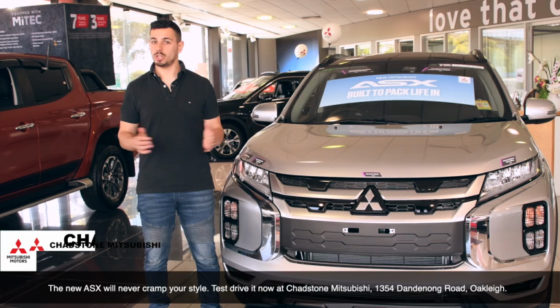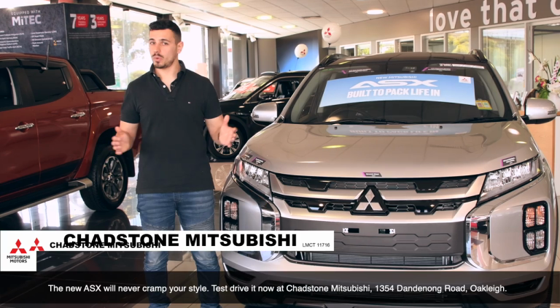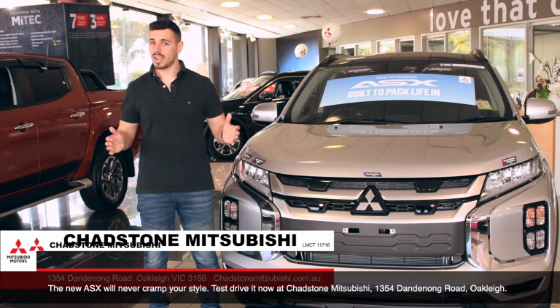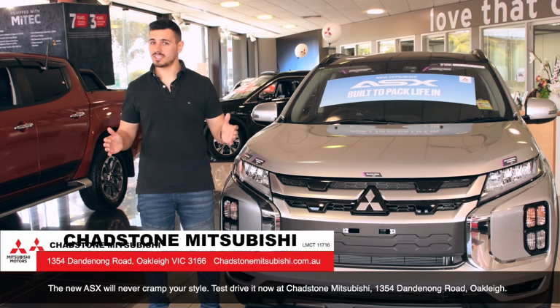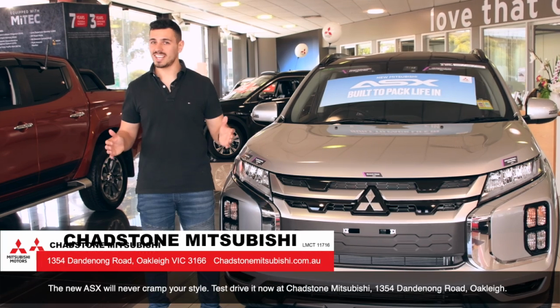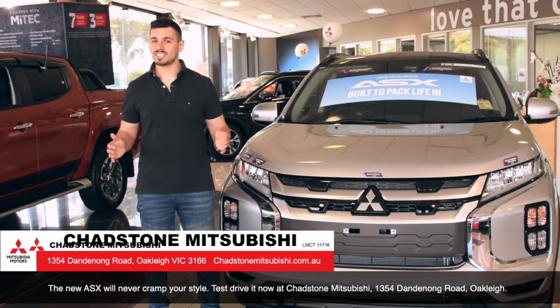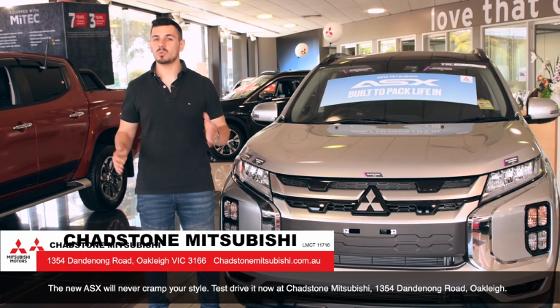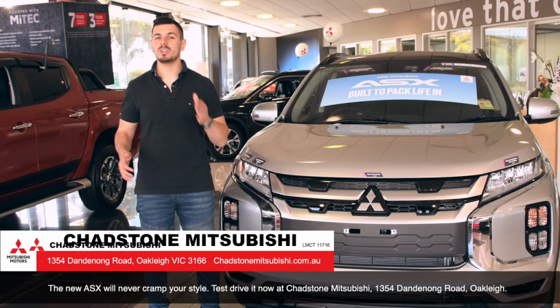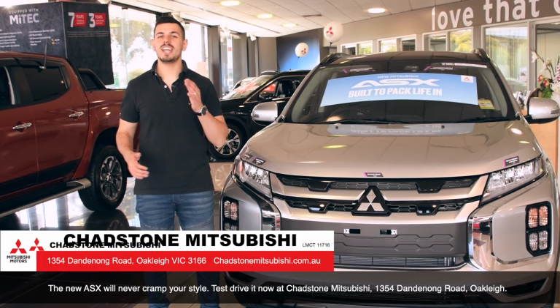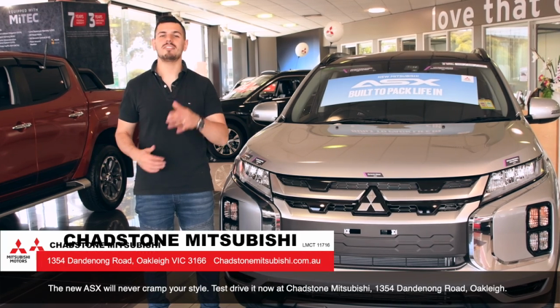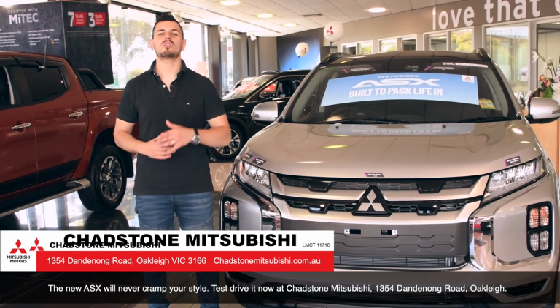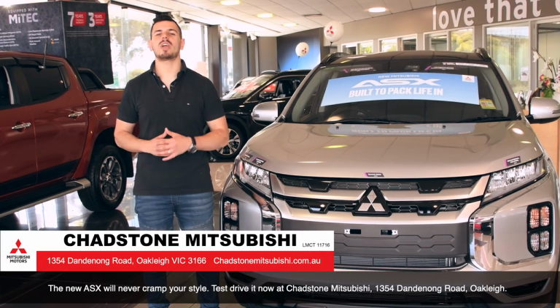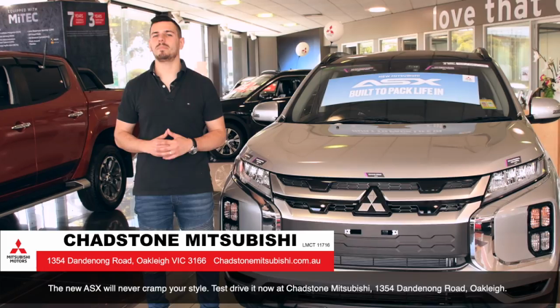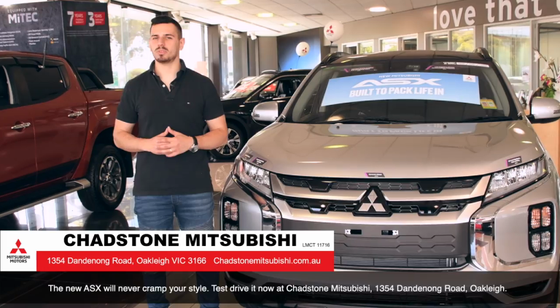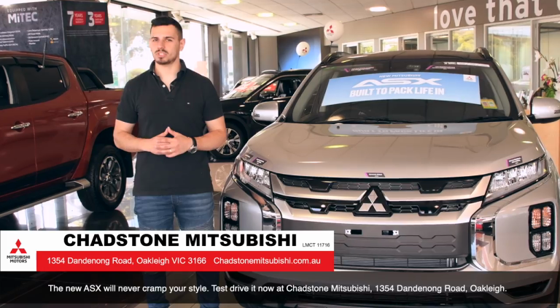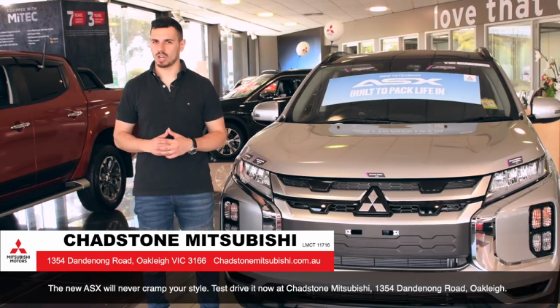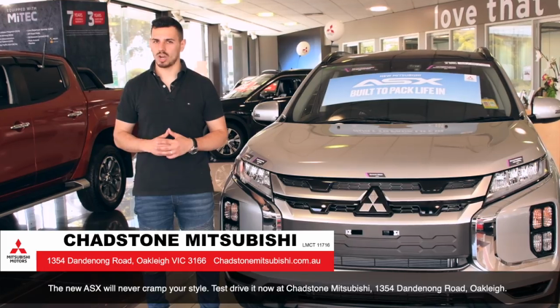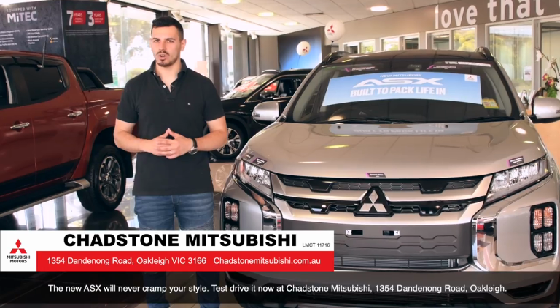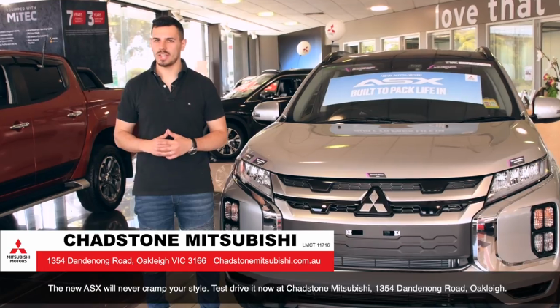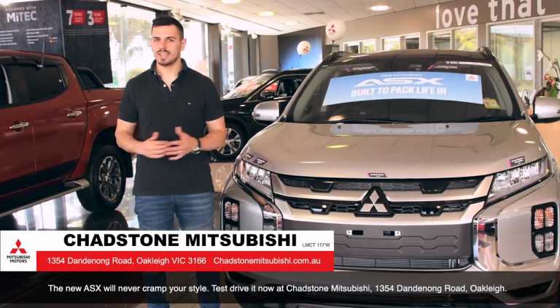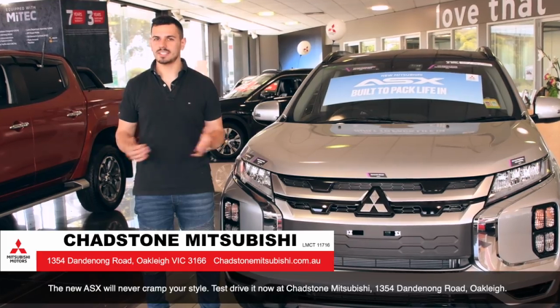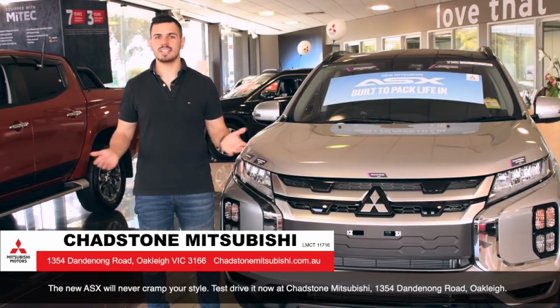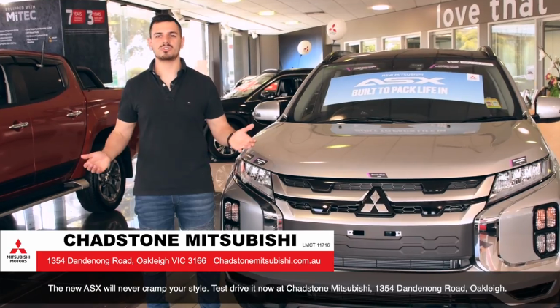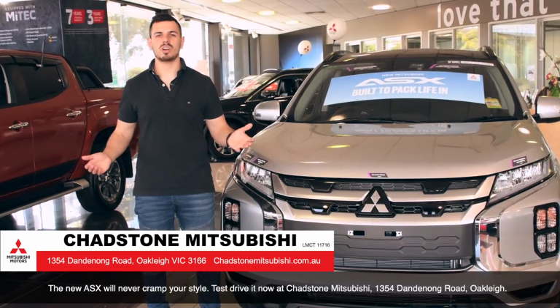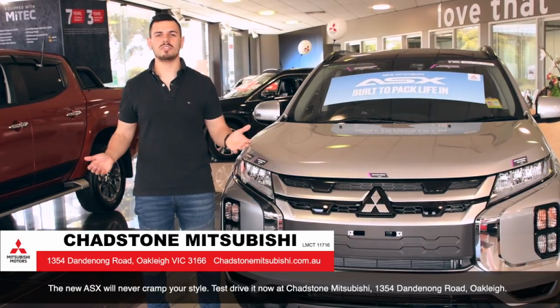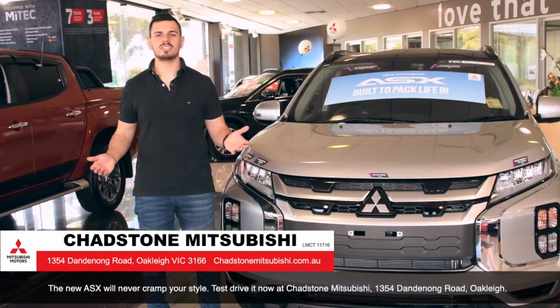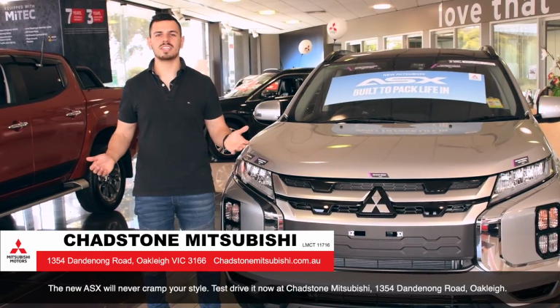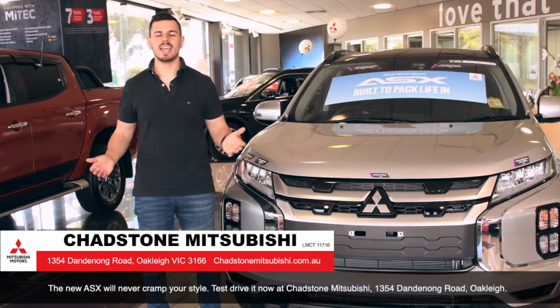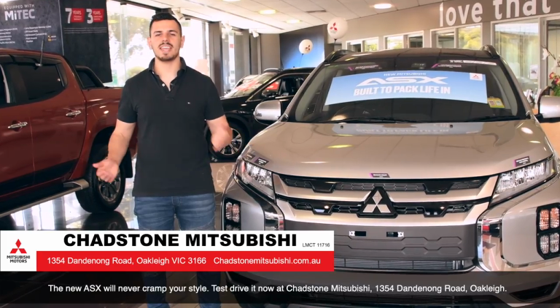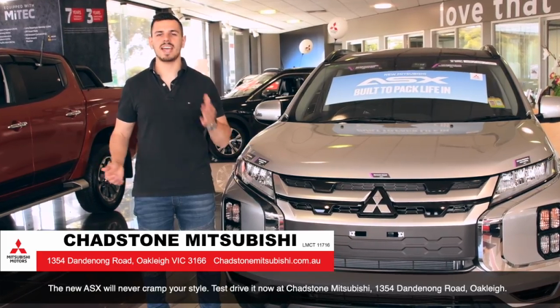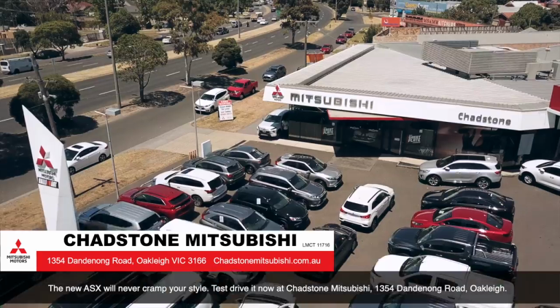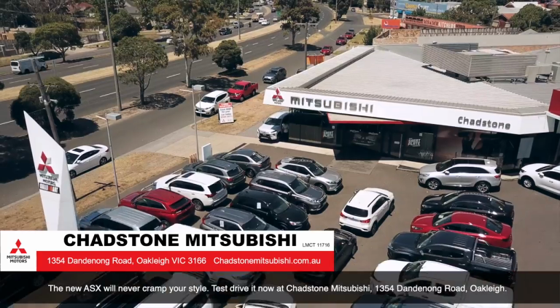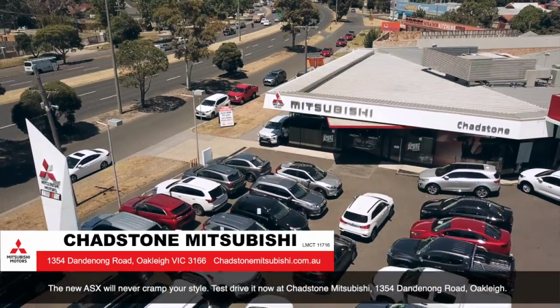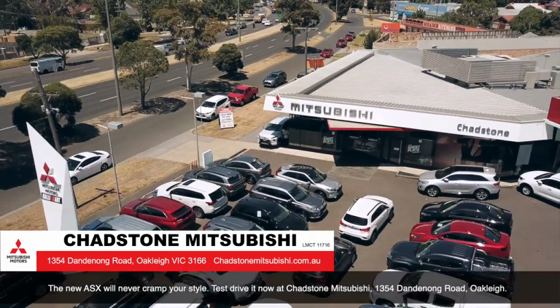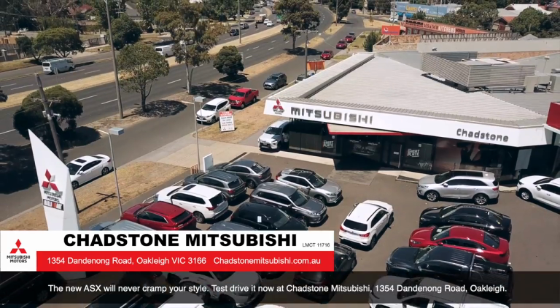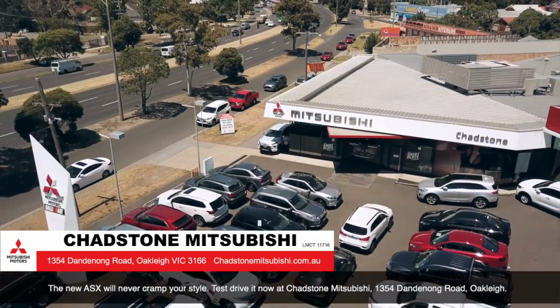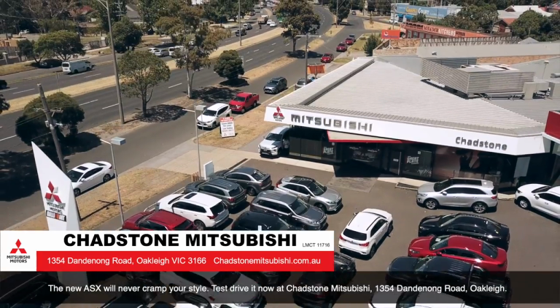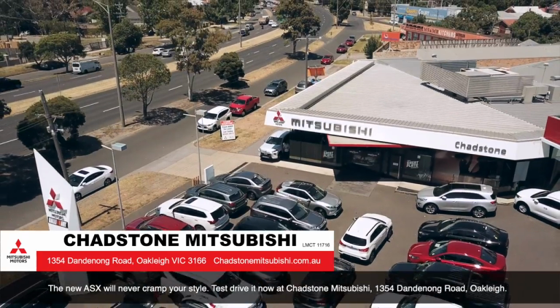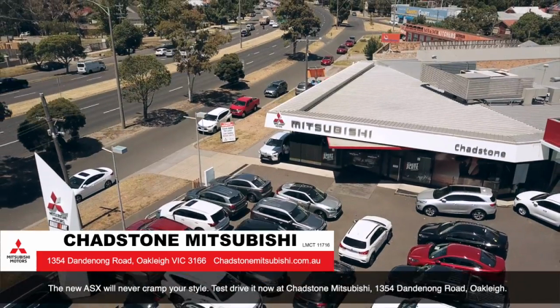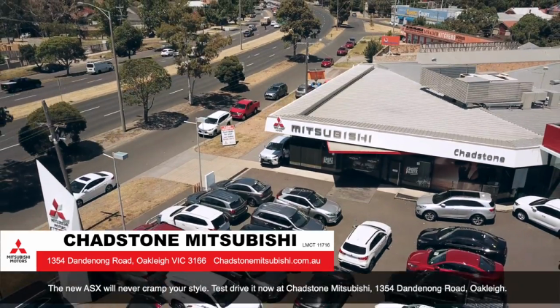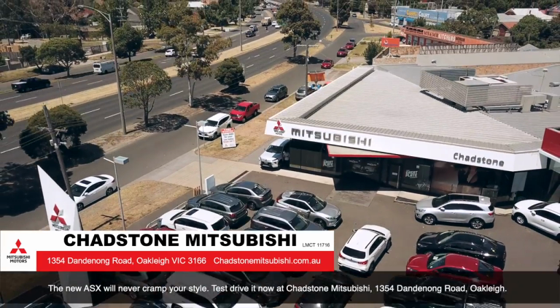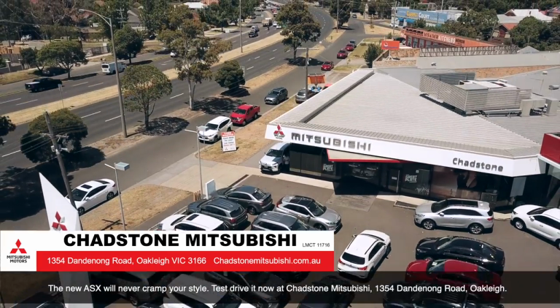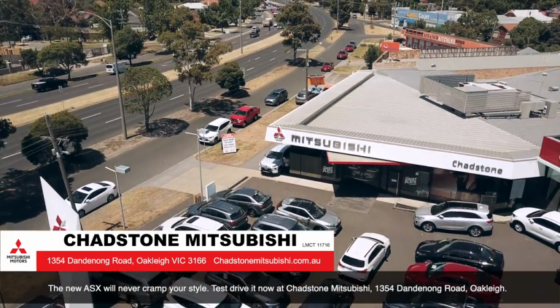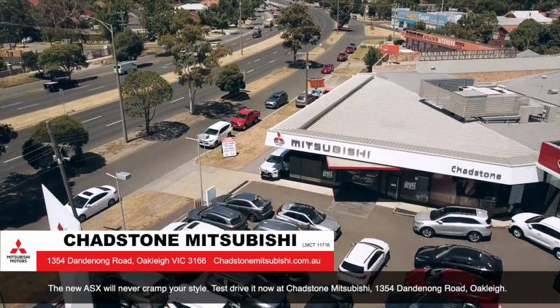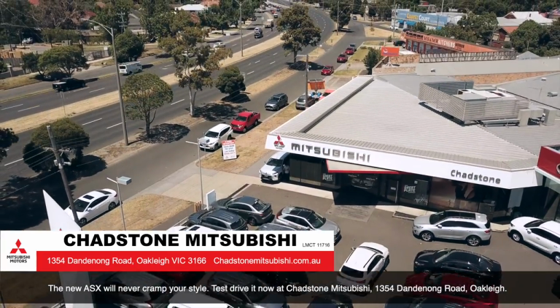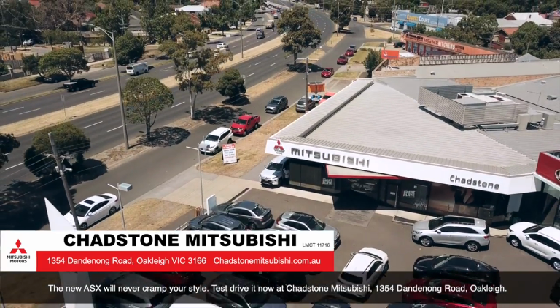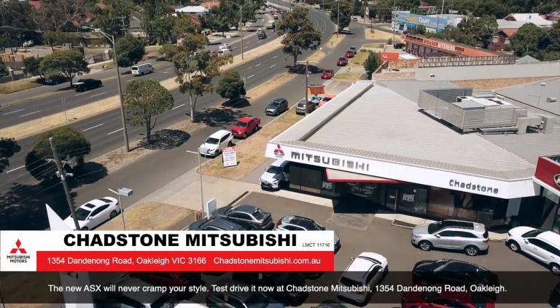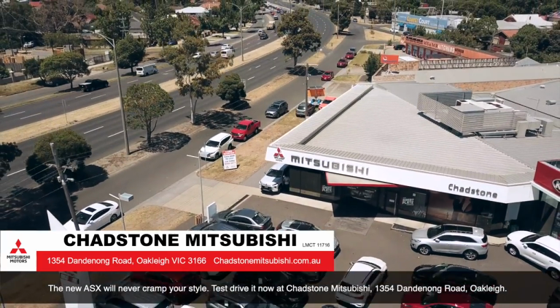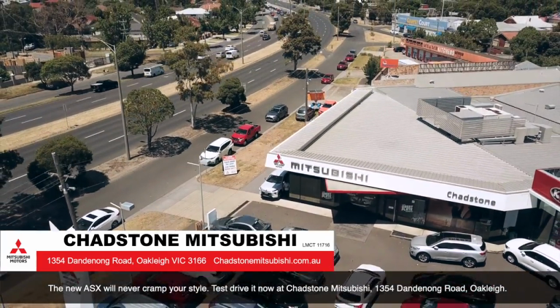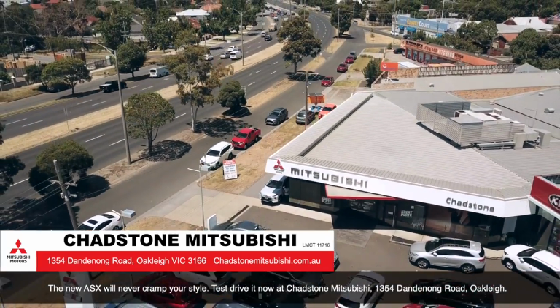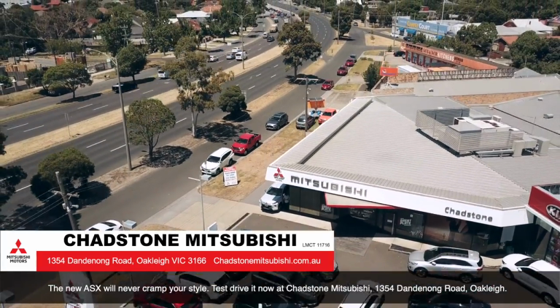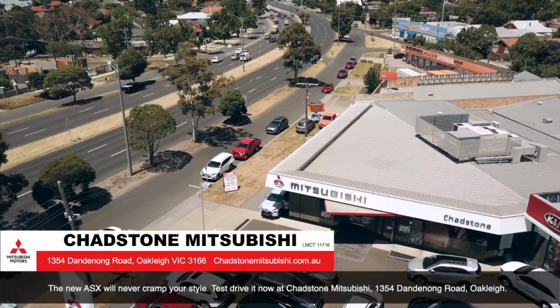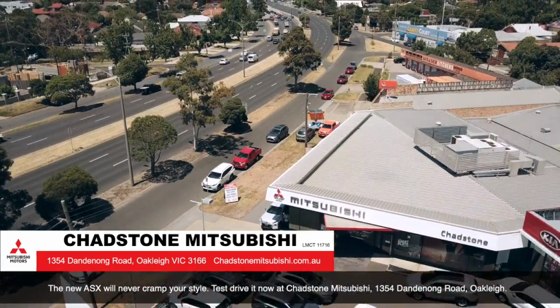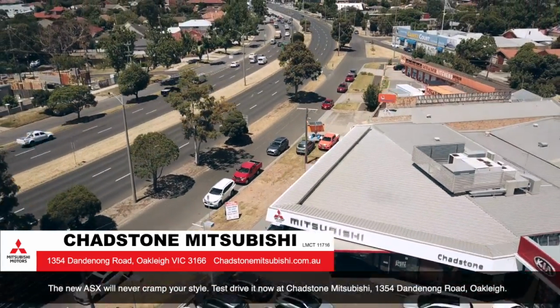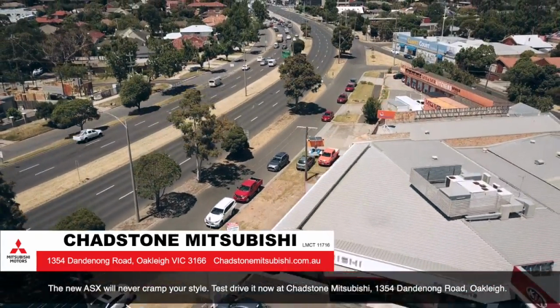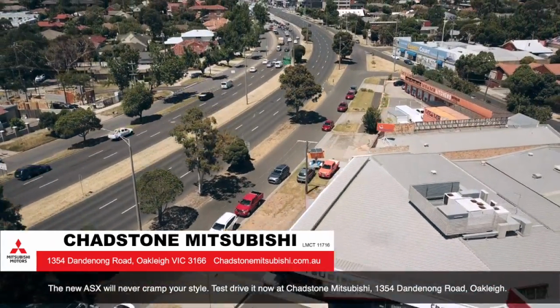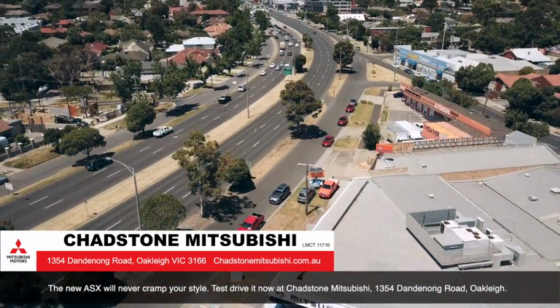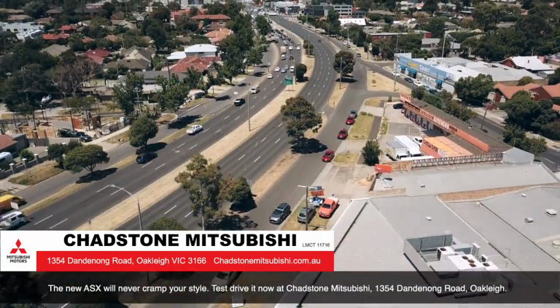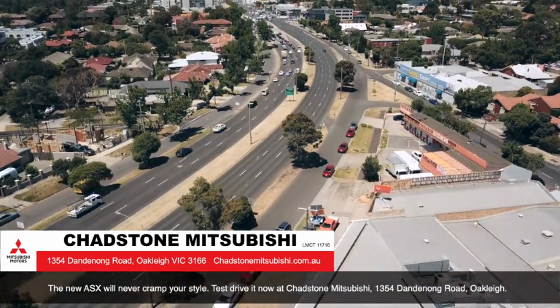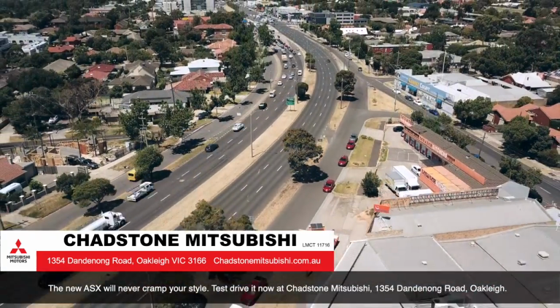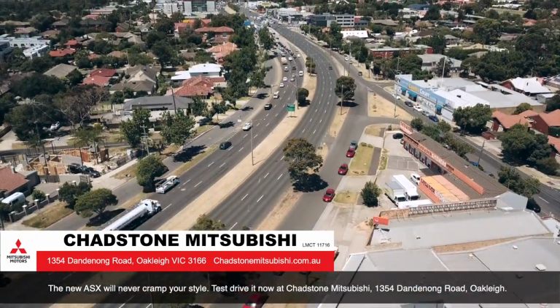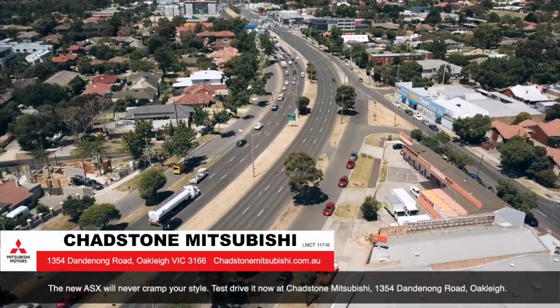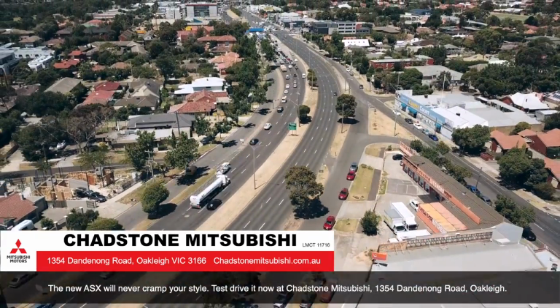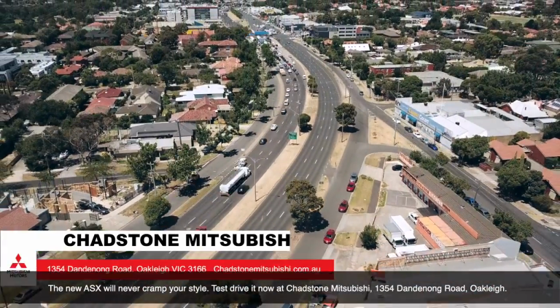The new ASX will never cramp your style. Test drive it today at Chadston Mitsubishi, 1354 Dandenong Road, Oakleigh.